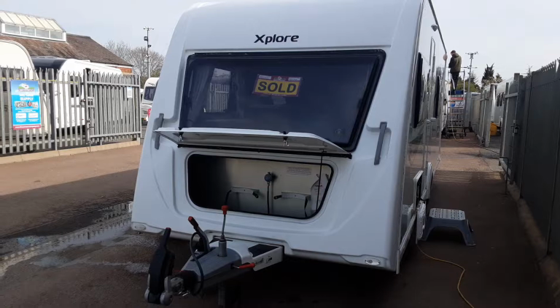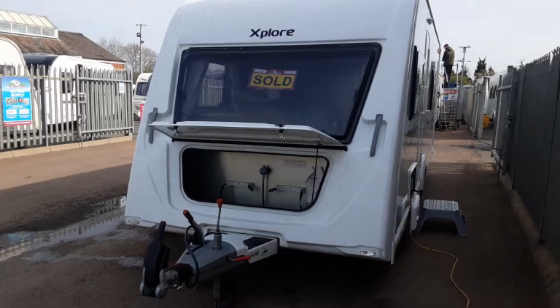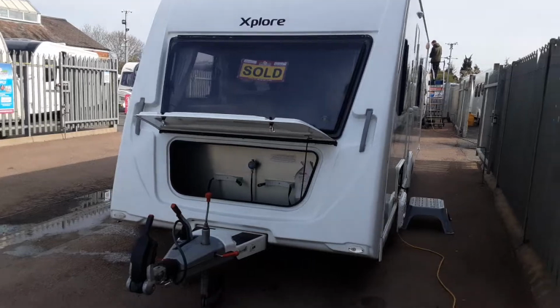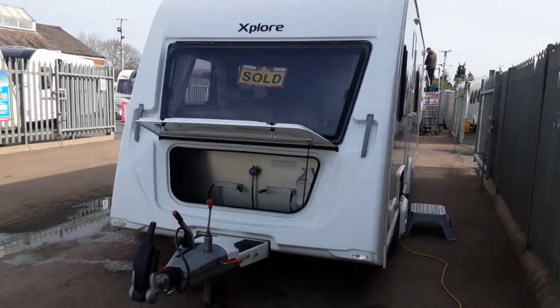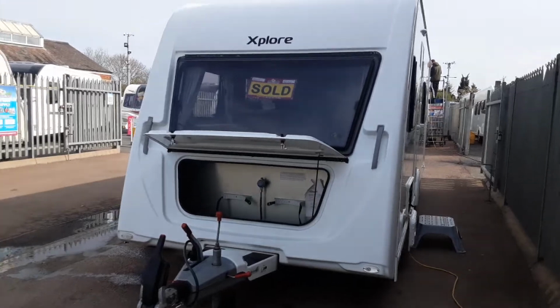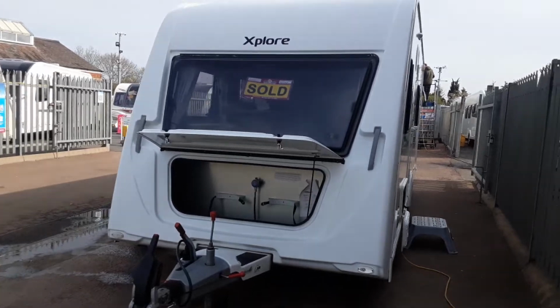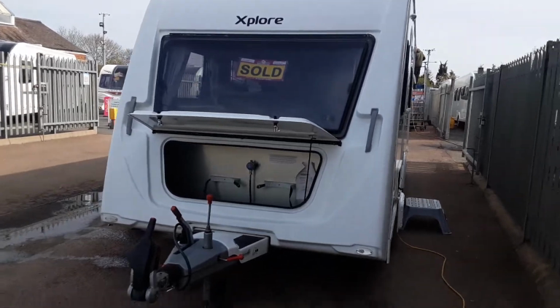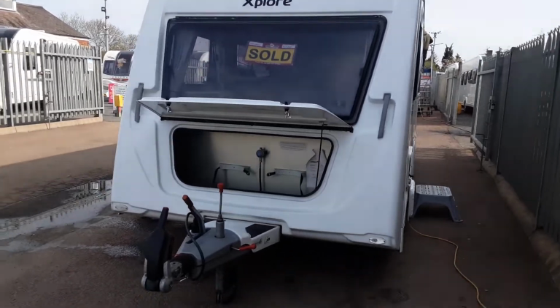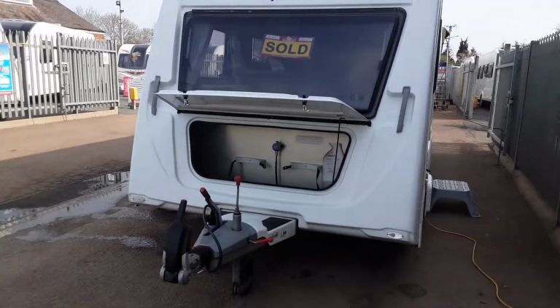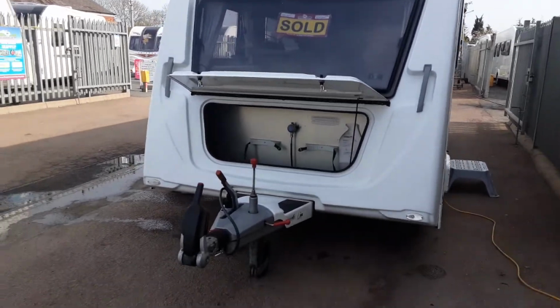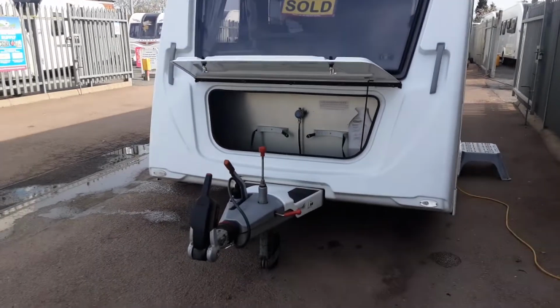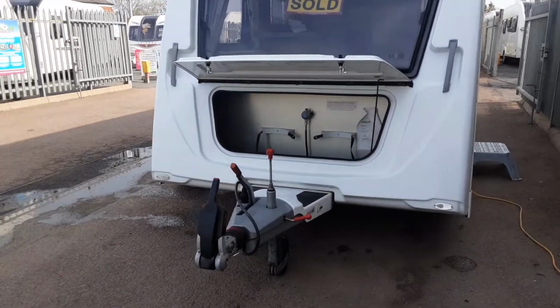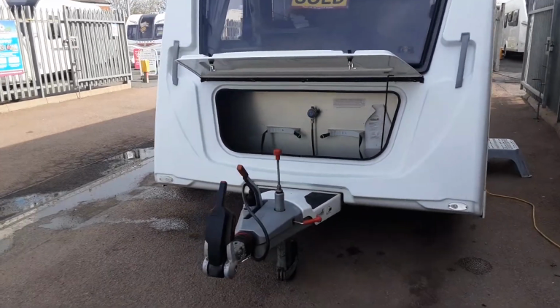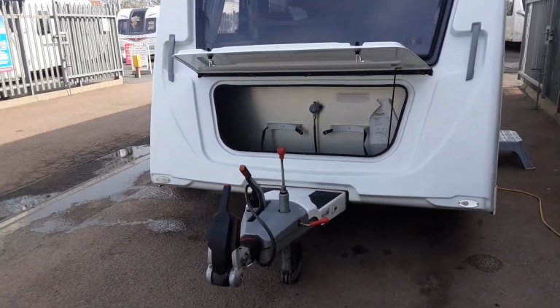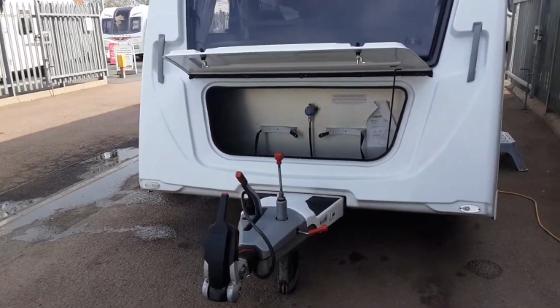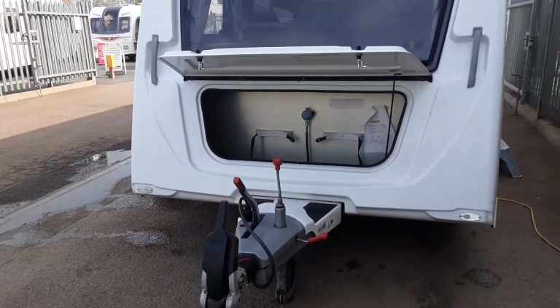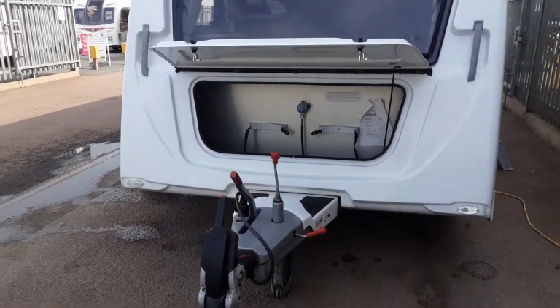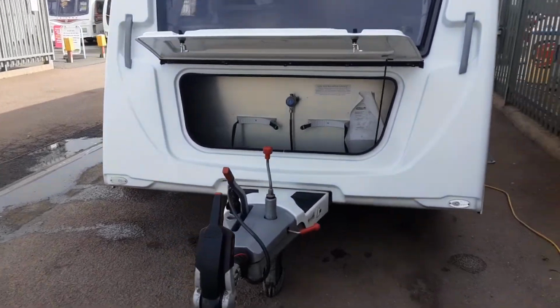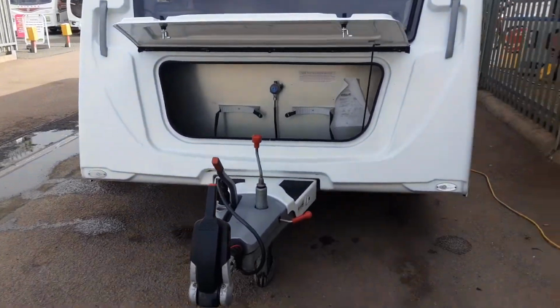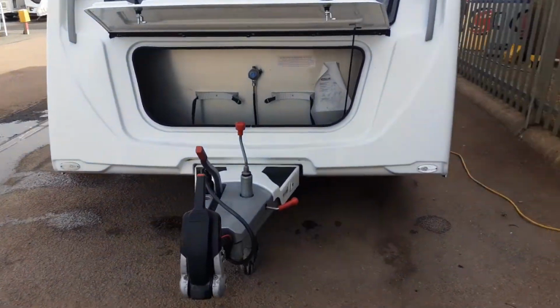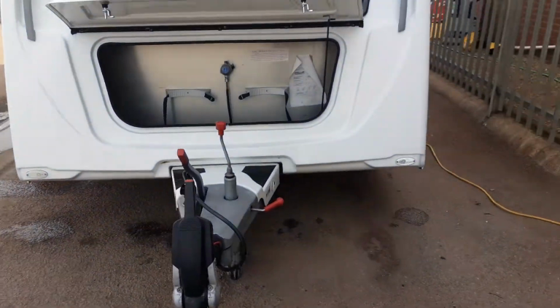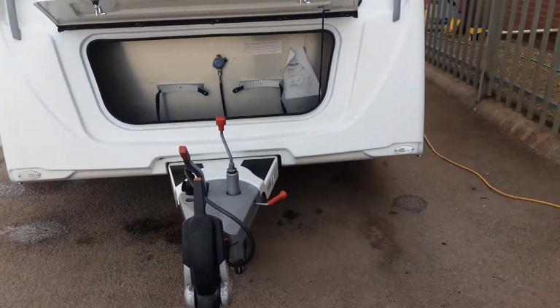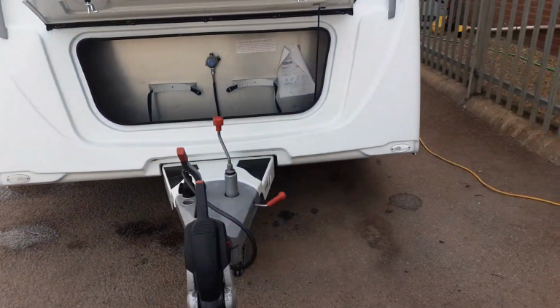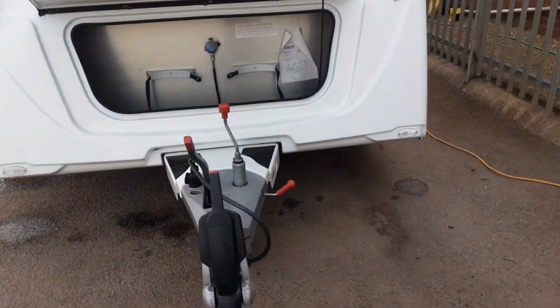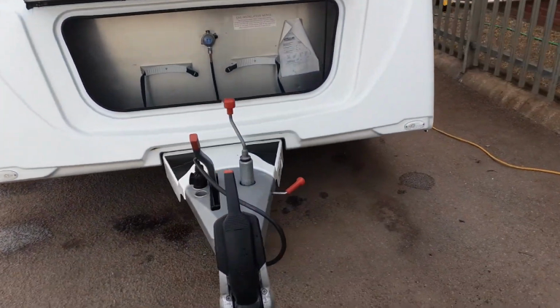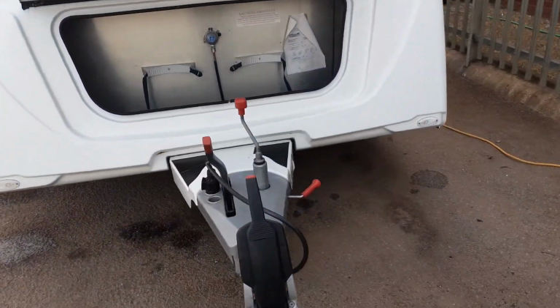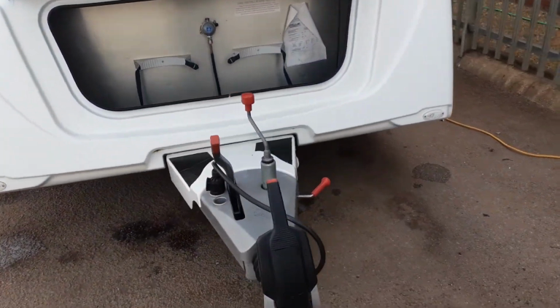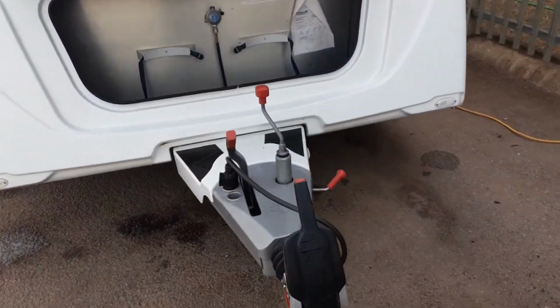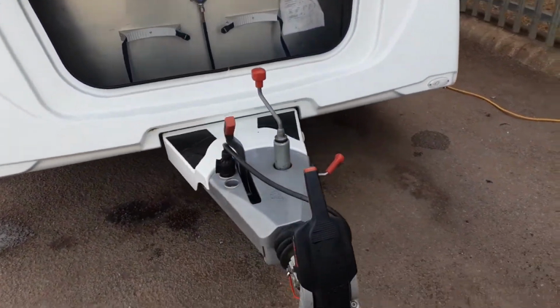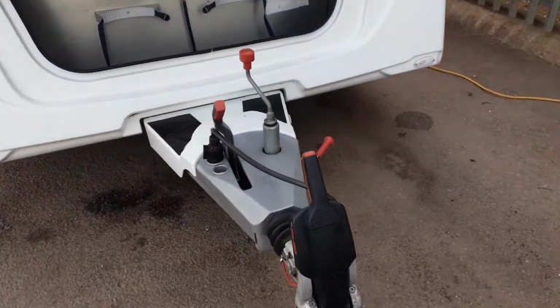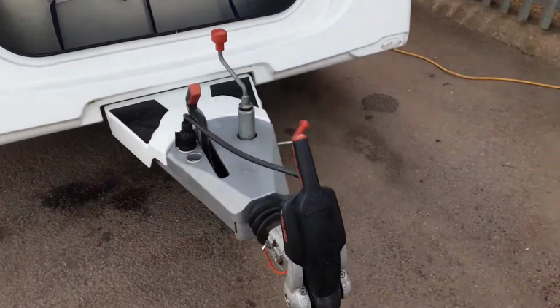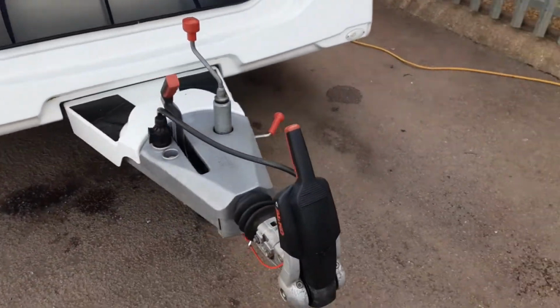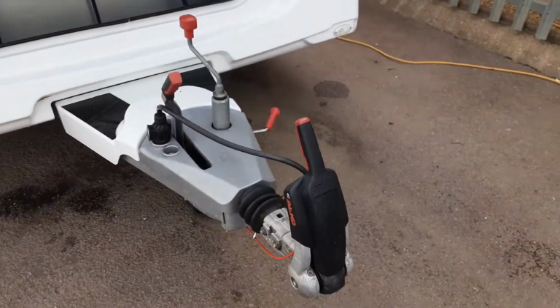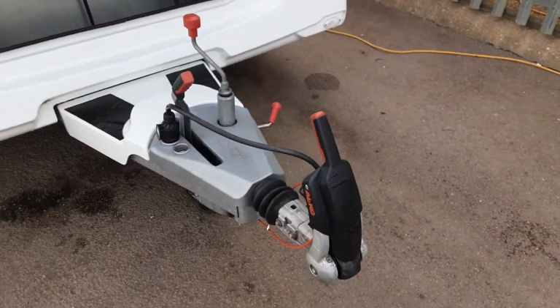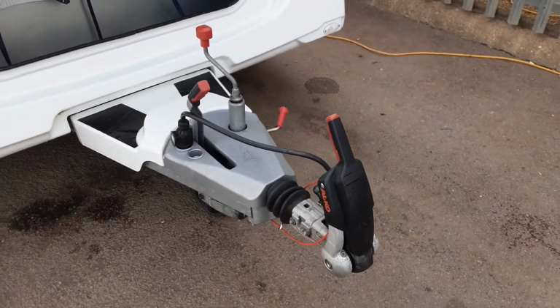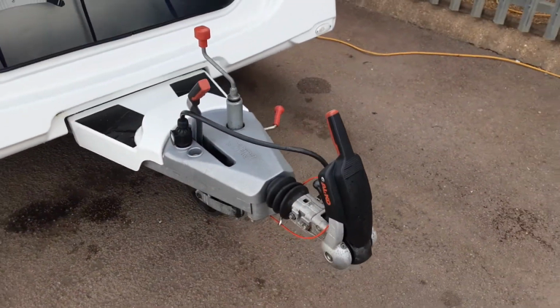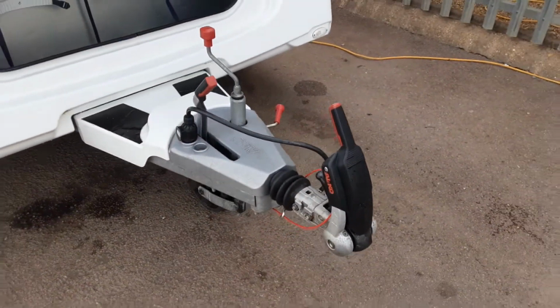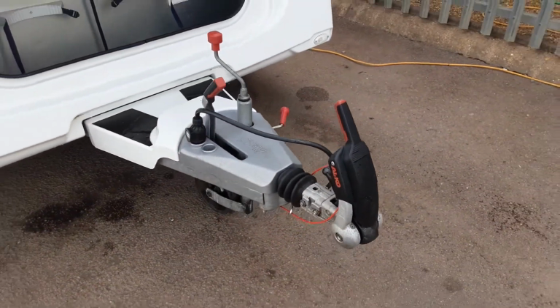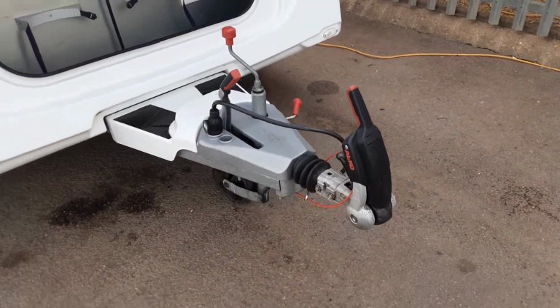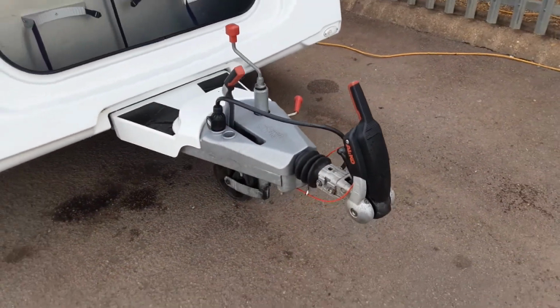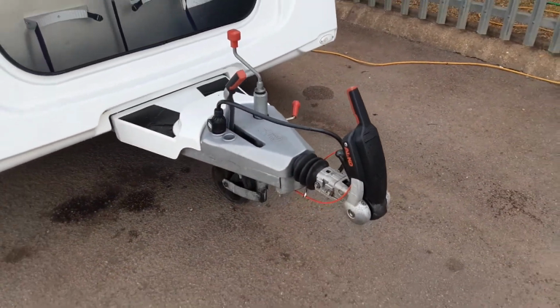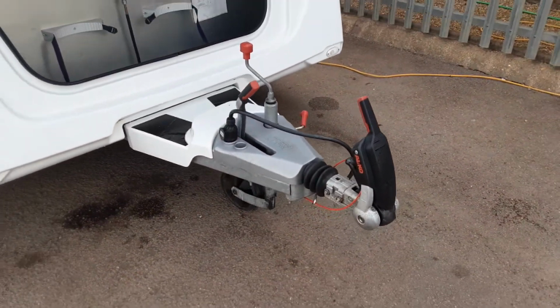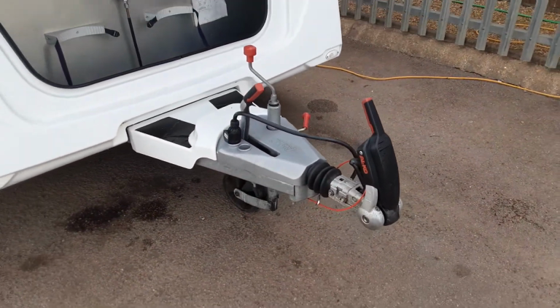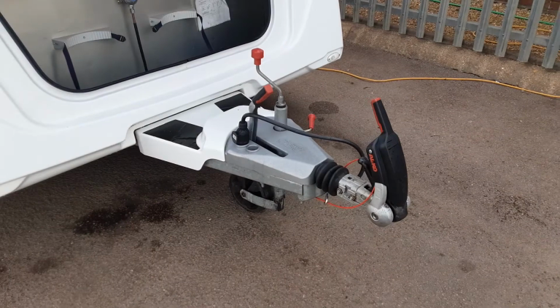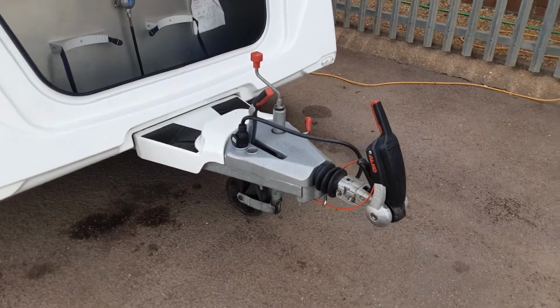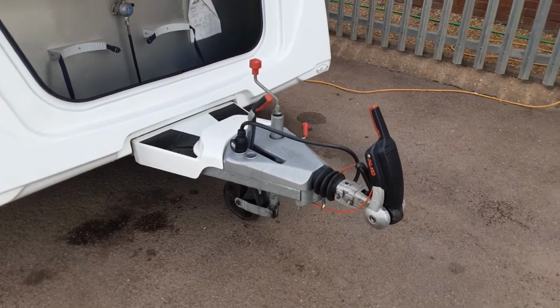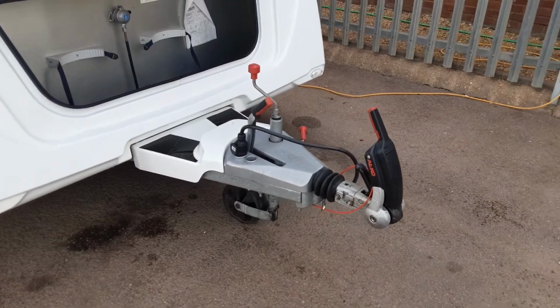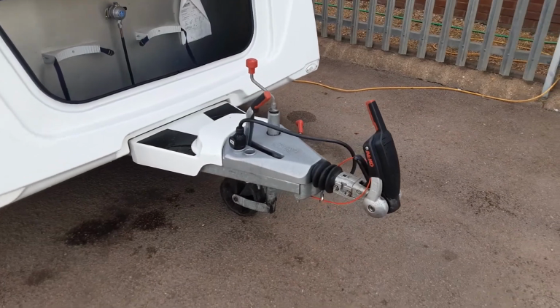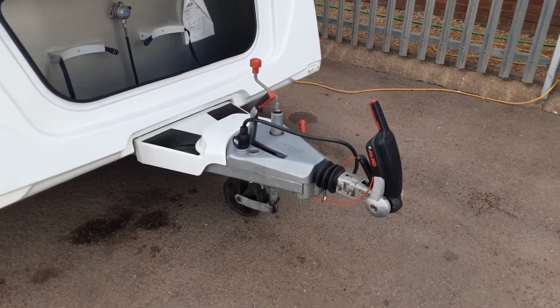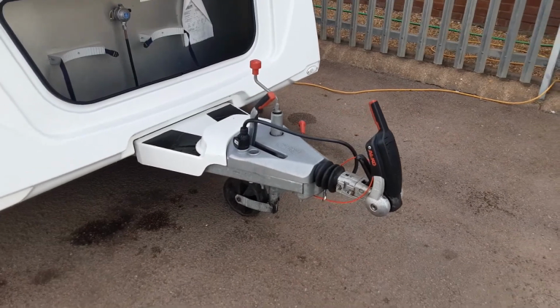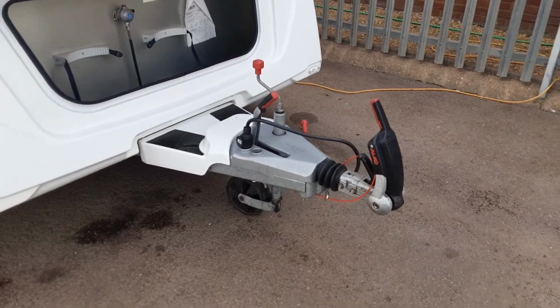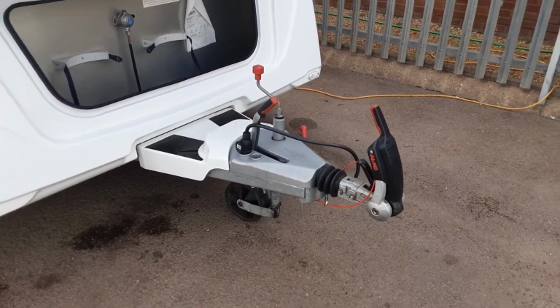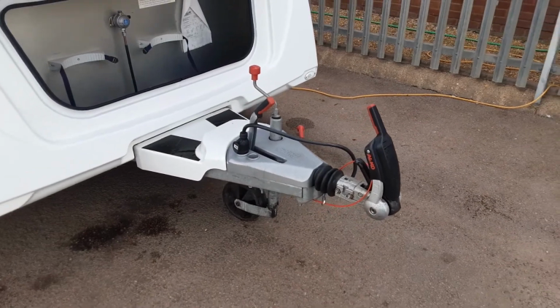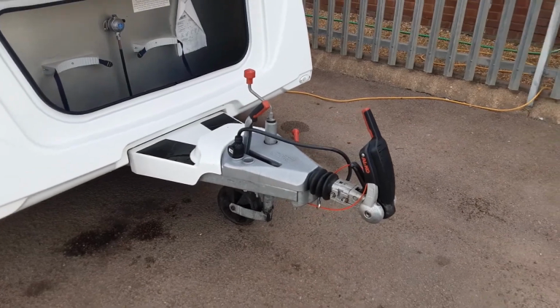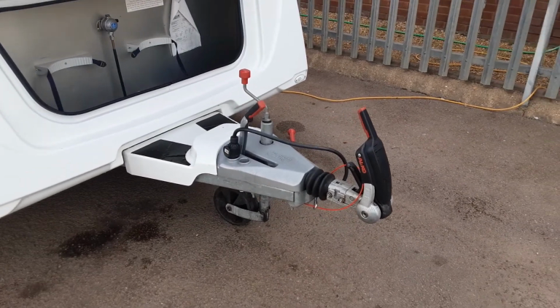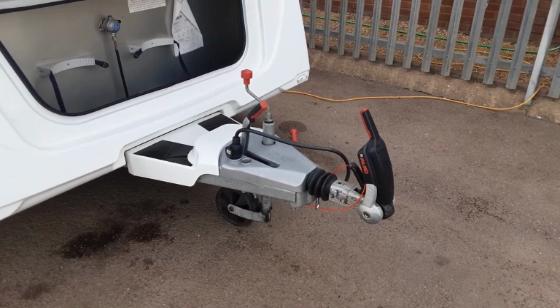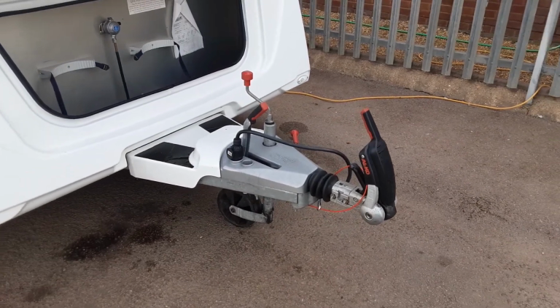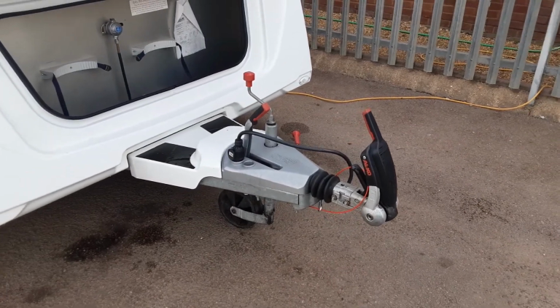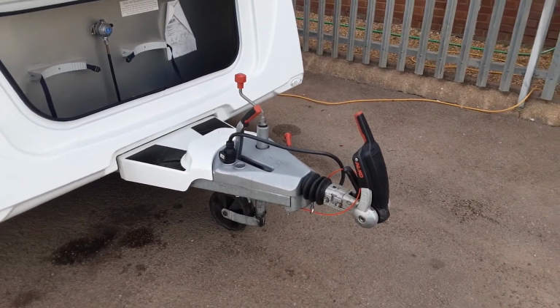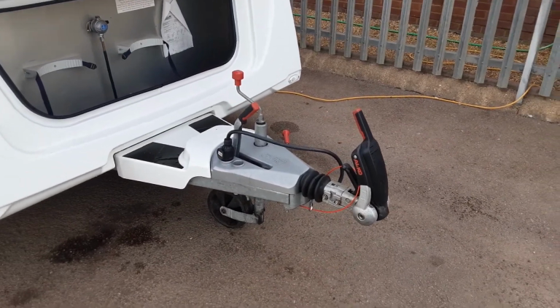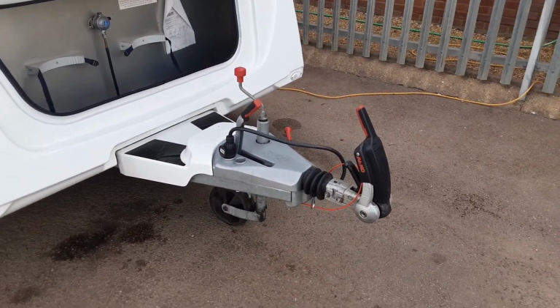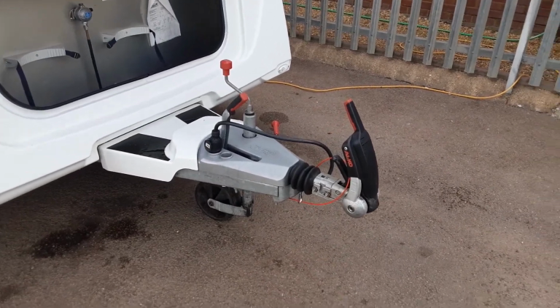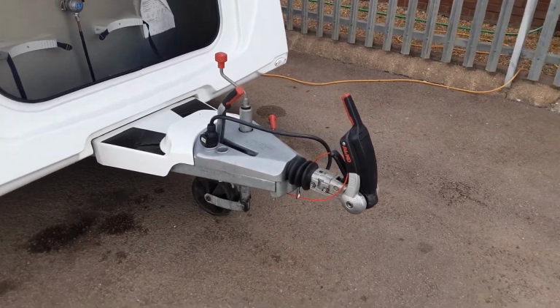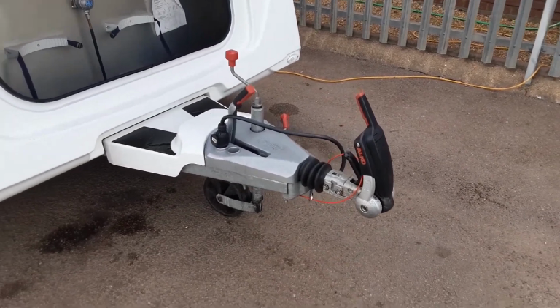Now we'll just explore the 504. I'm going to take you around the van and show you how it operates. In front of the van you've got your jockey wheel, hitch and handbrake. We'll demonstrate these to you in person here on site.